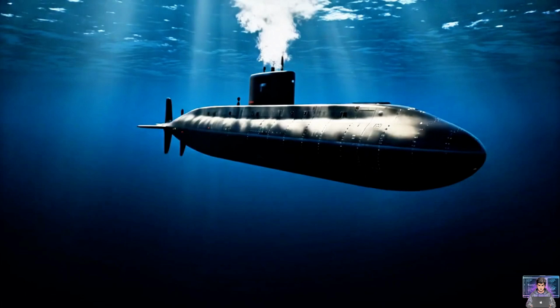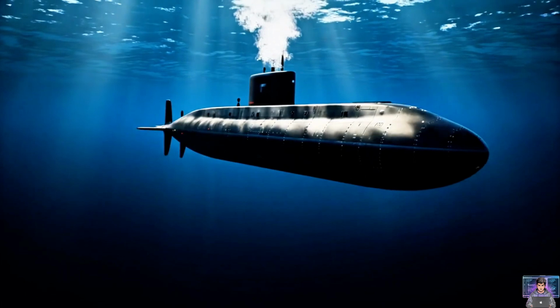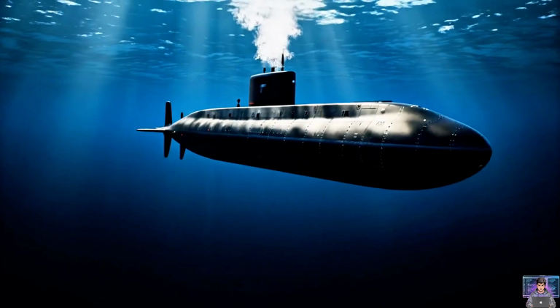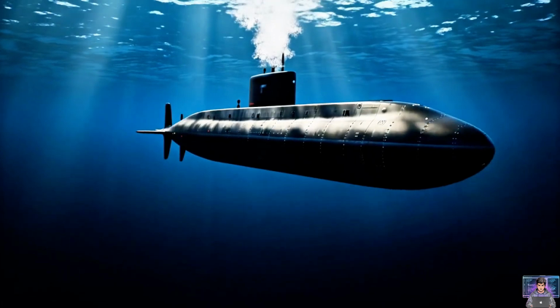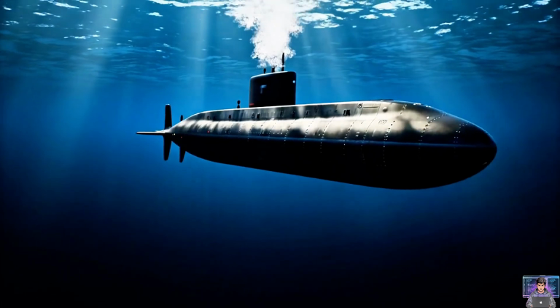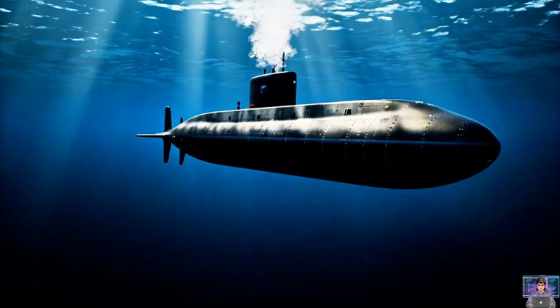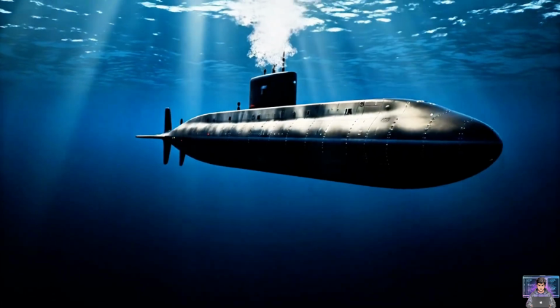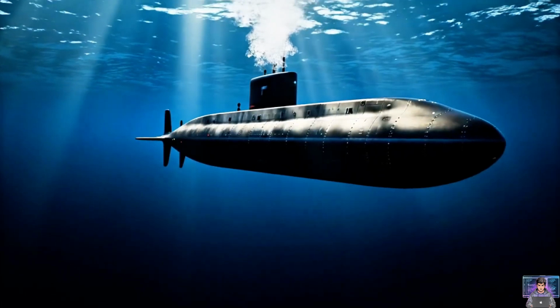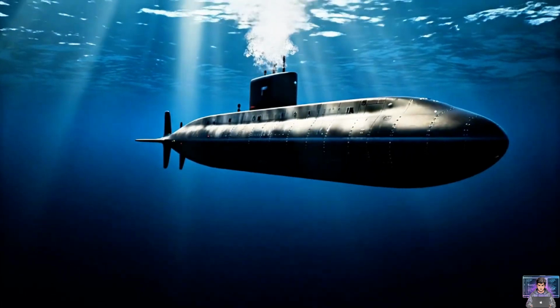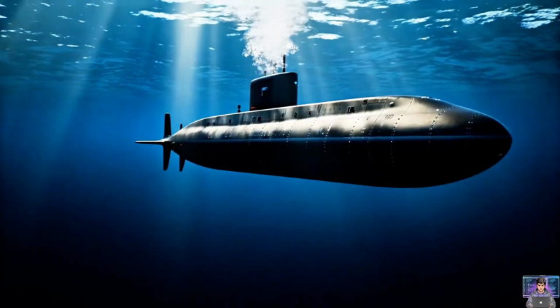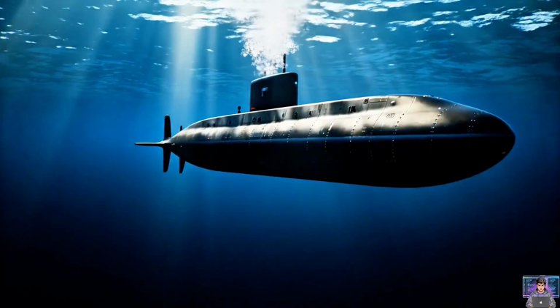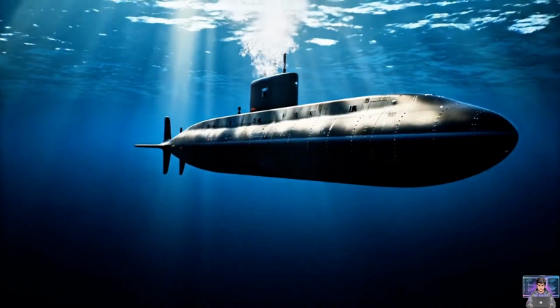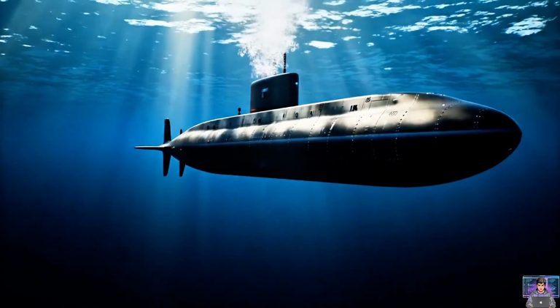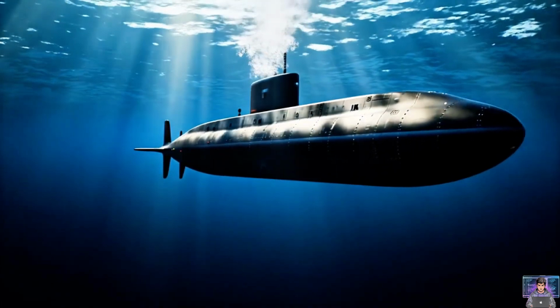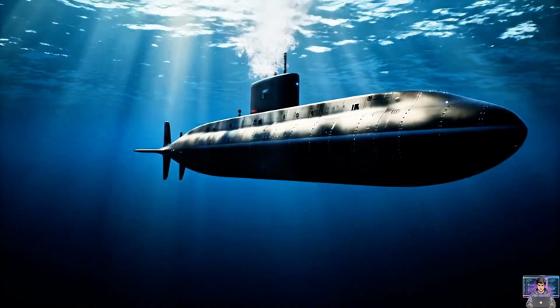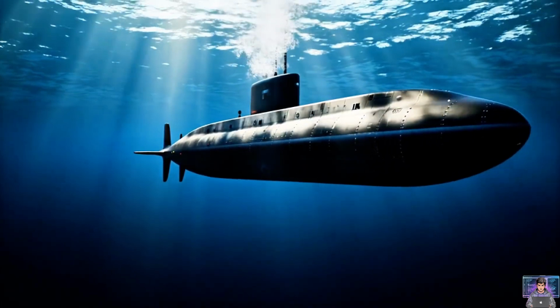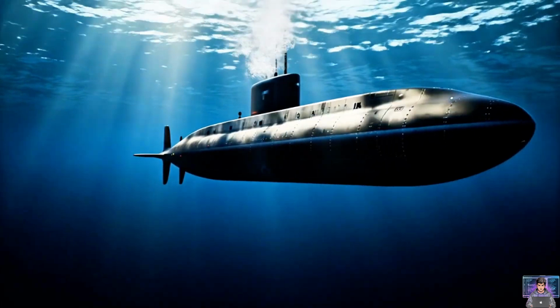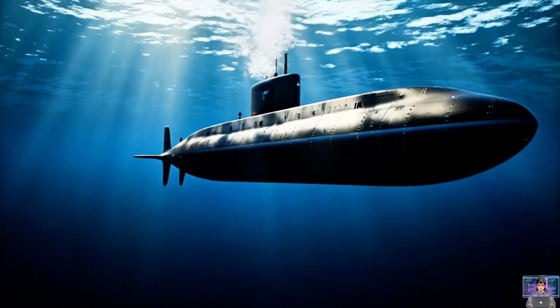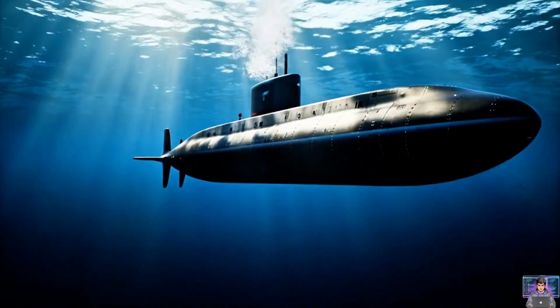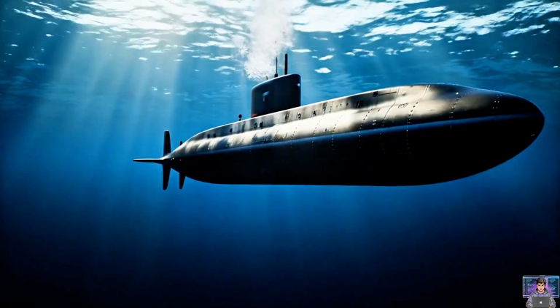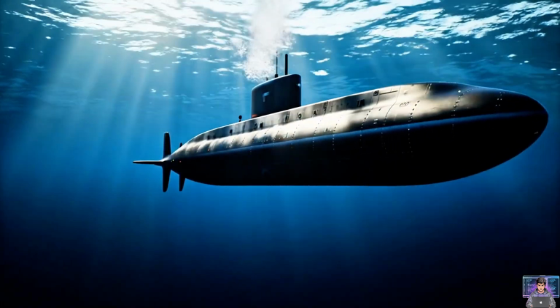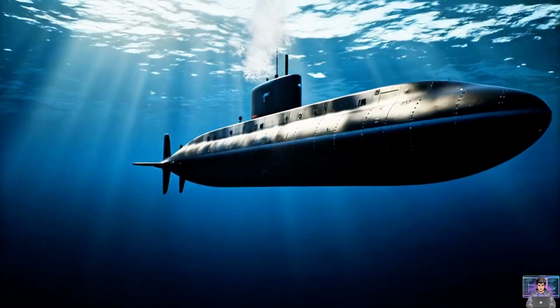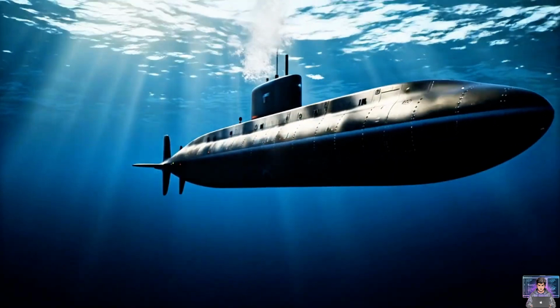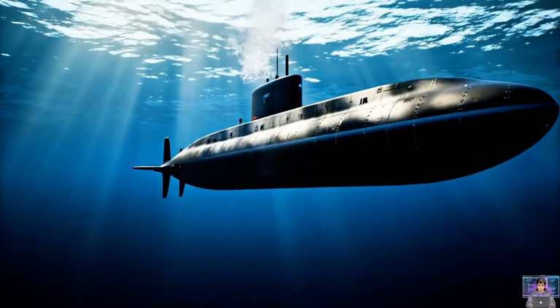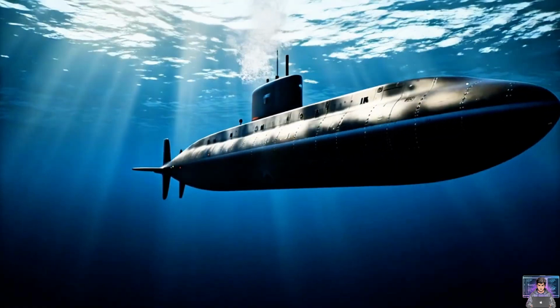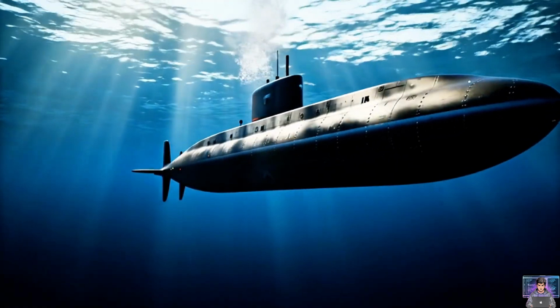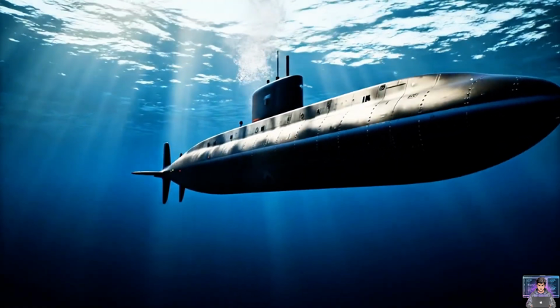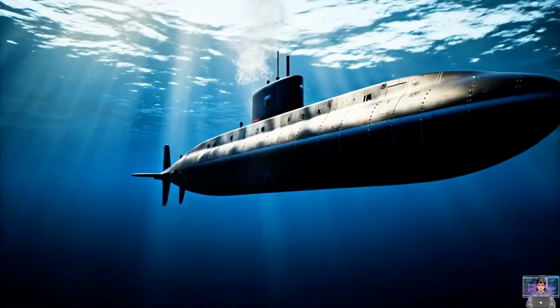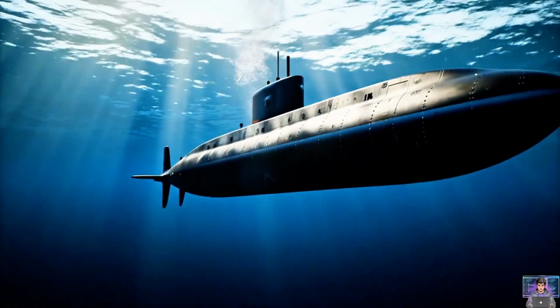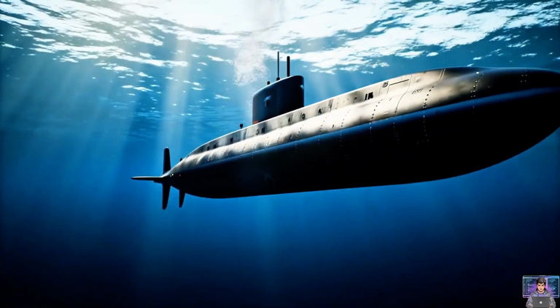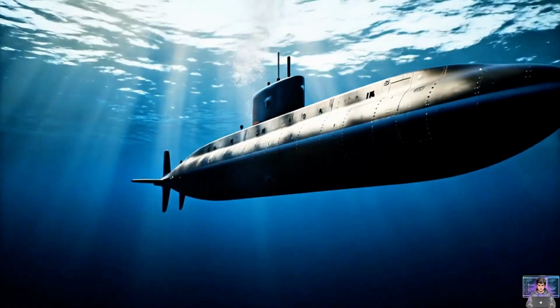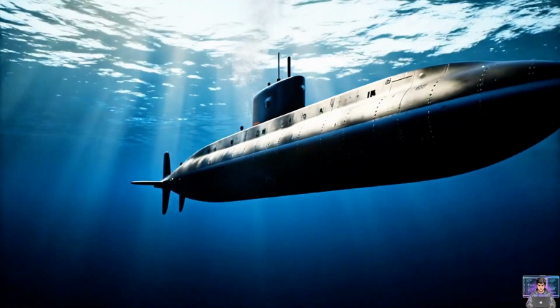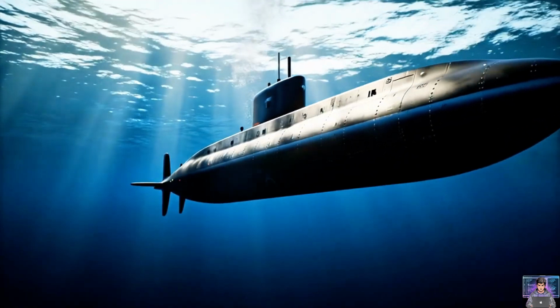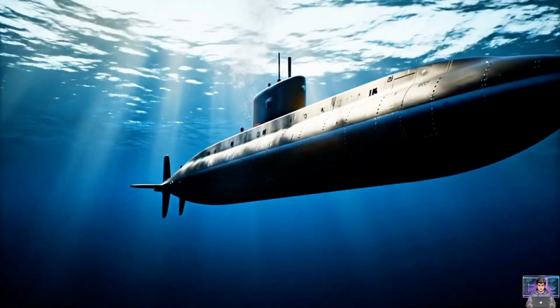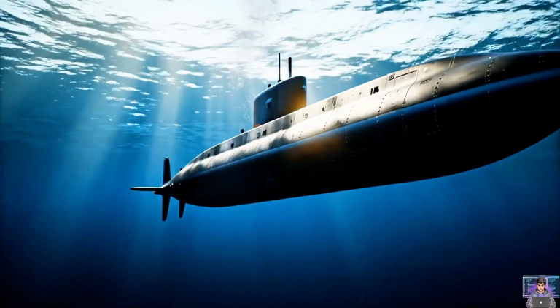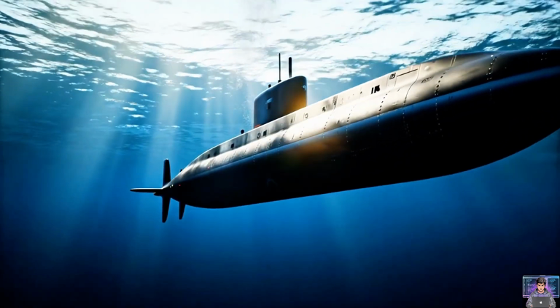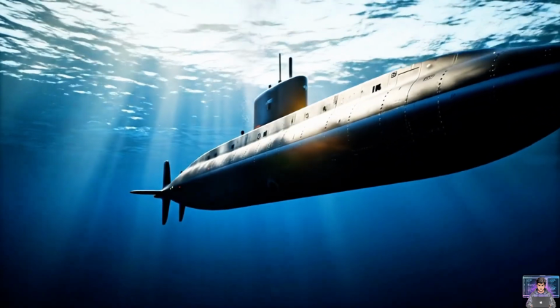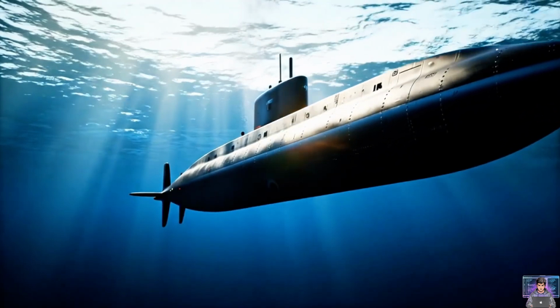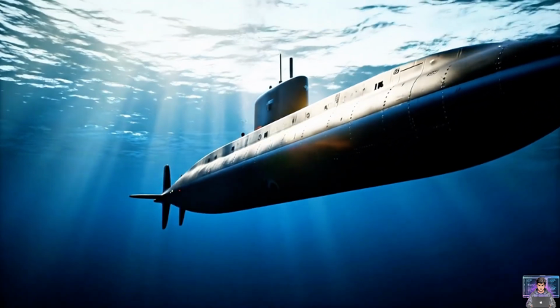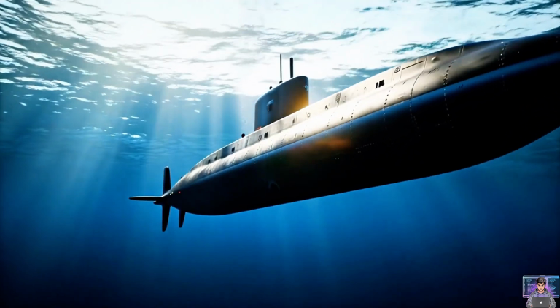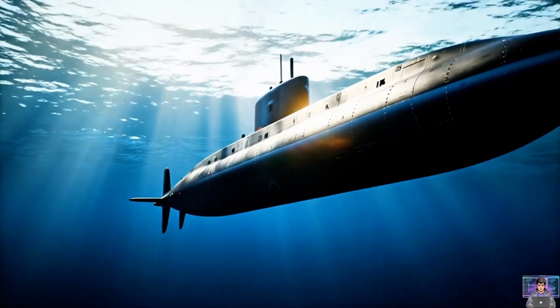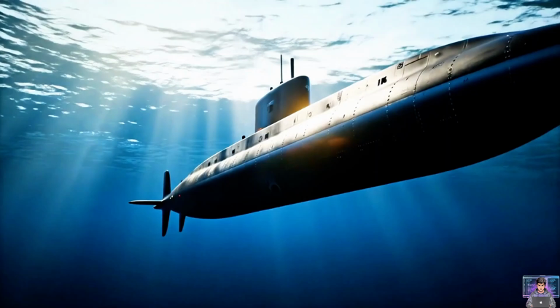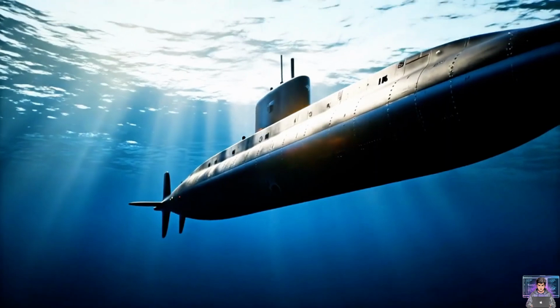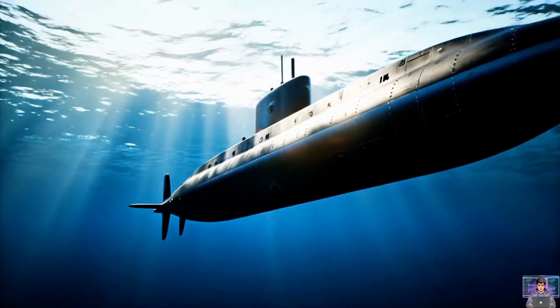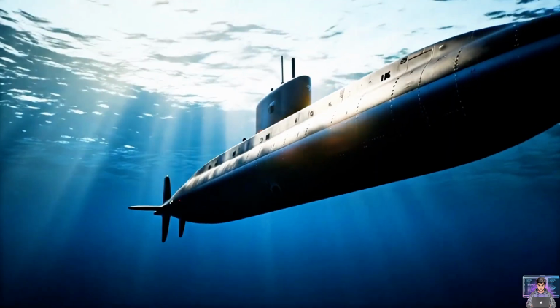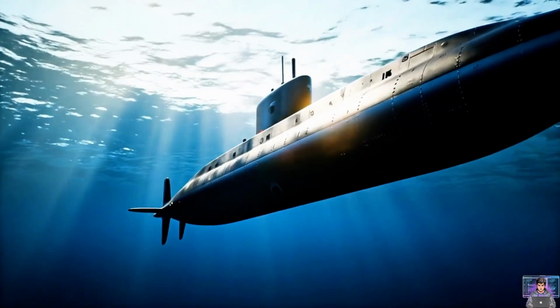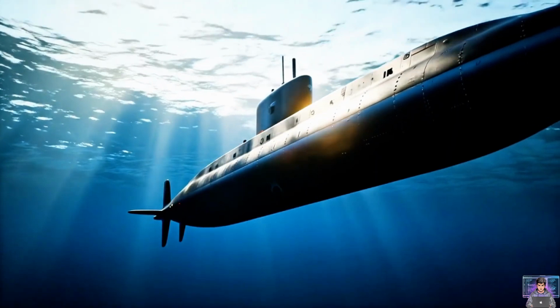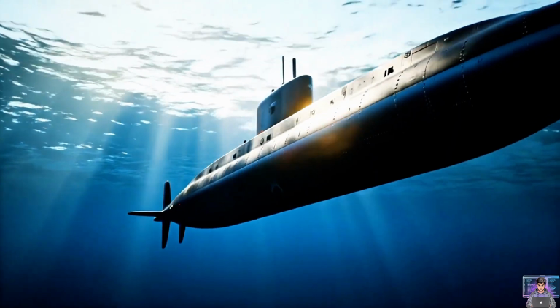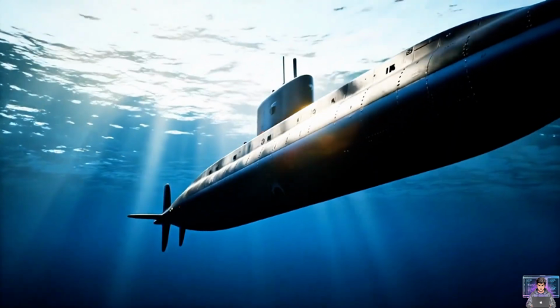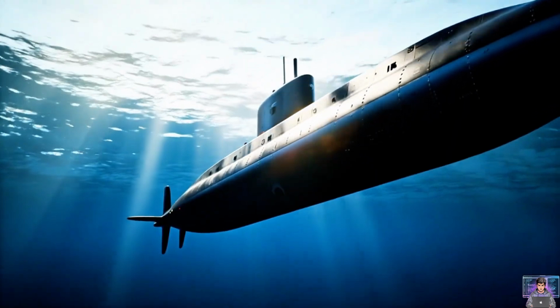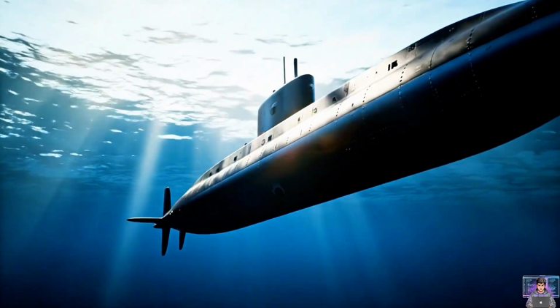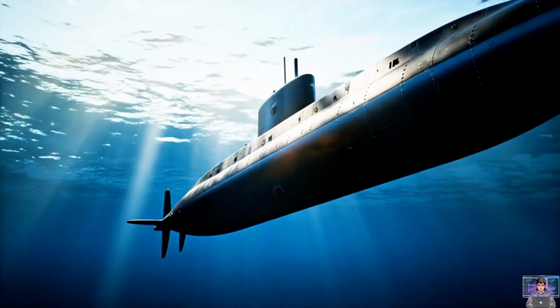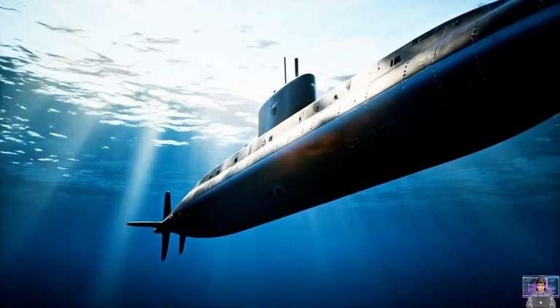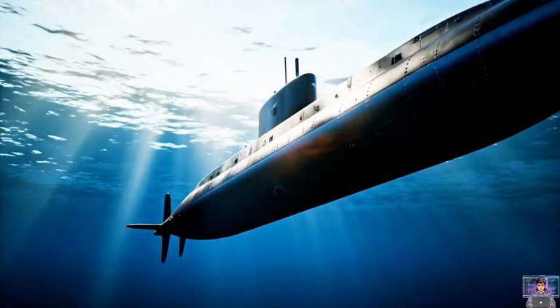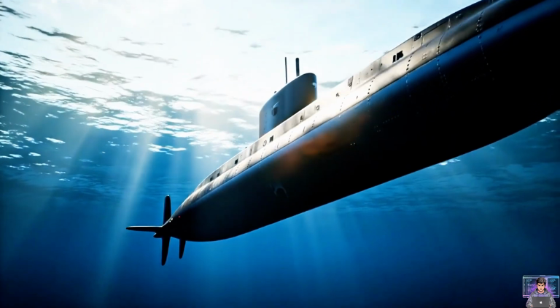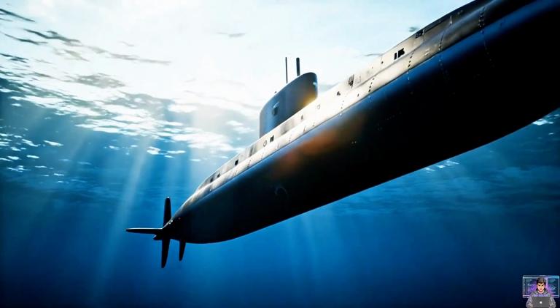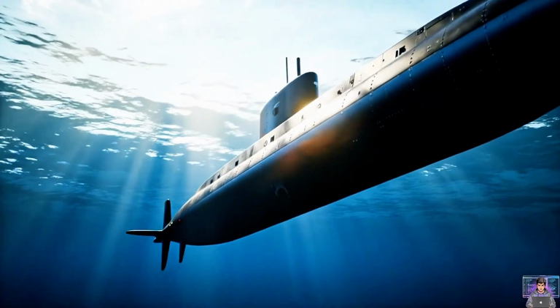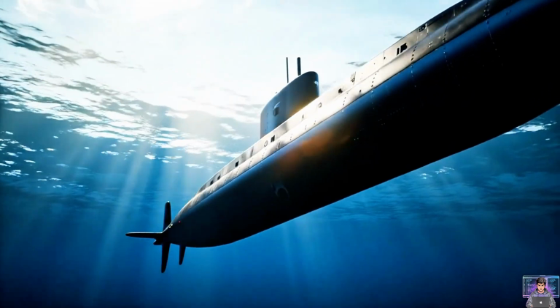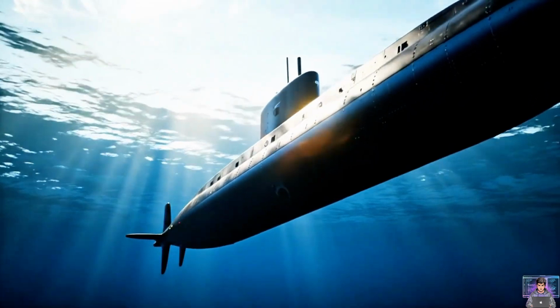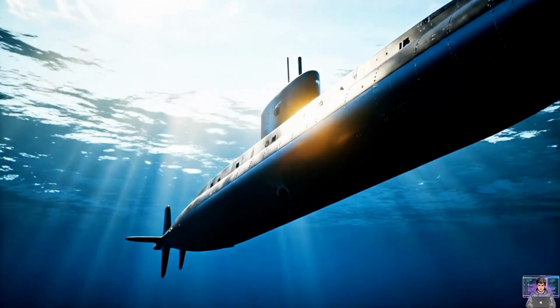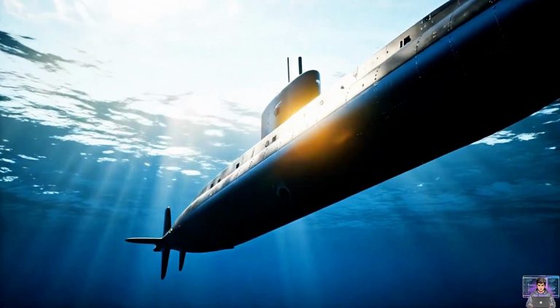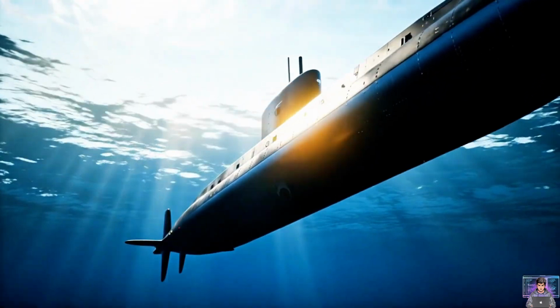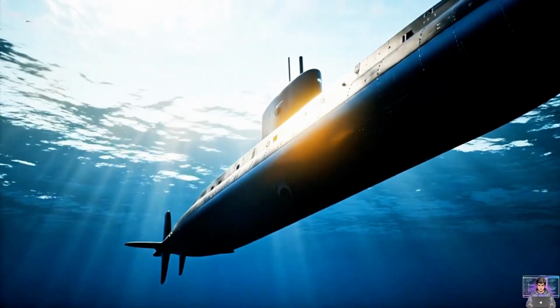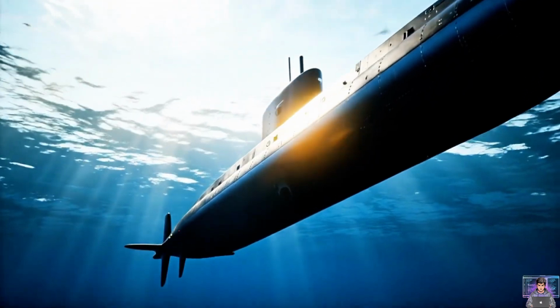Silent hunters. Deep-sea explorers. How do these steel giants command the ocean's hidden depths? Let's dive in.